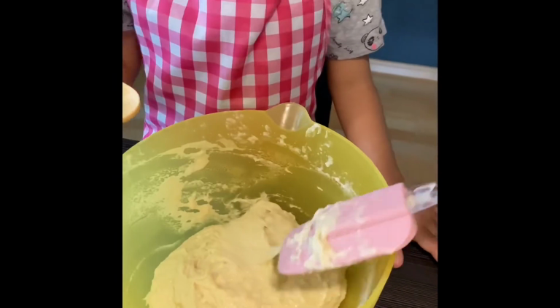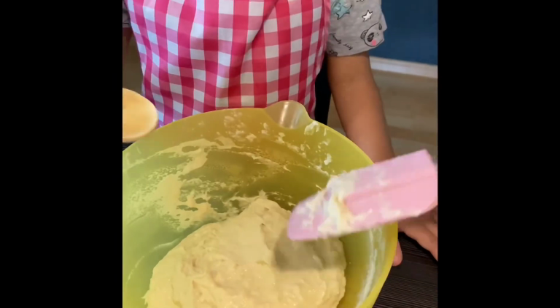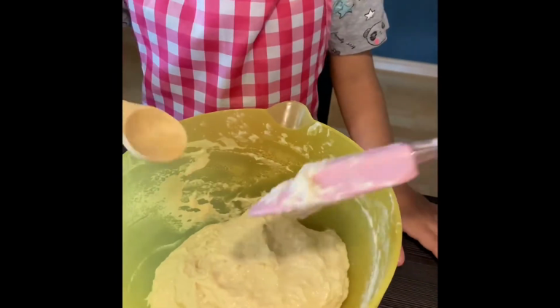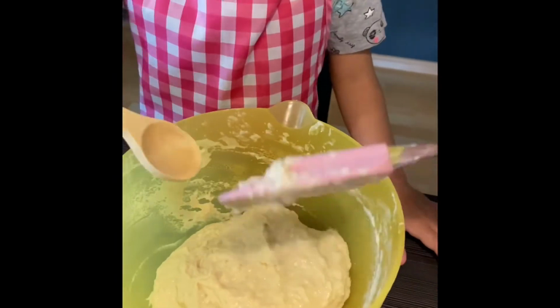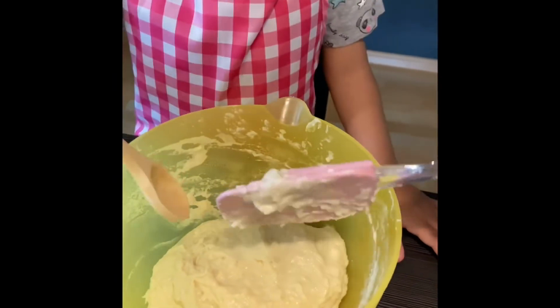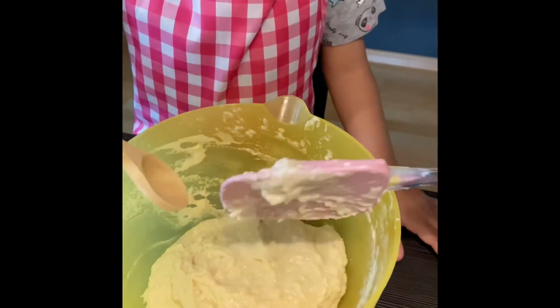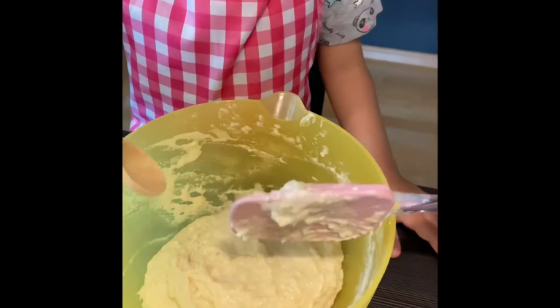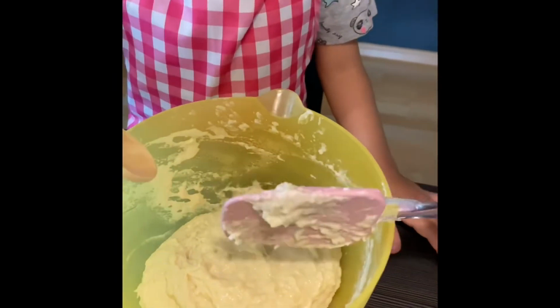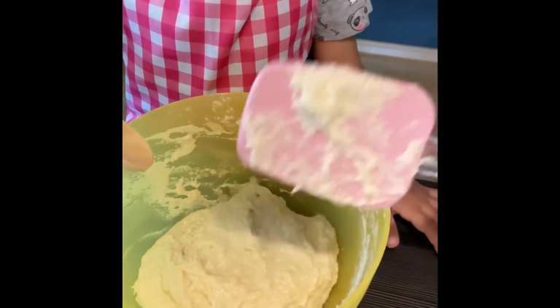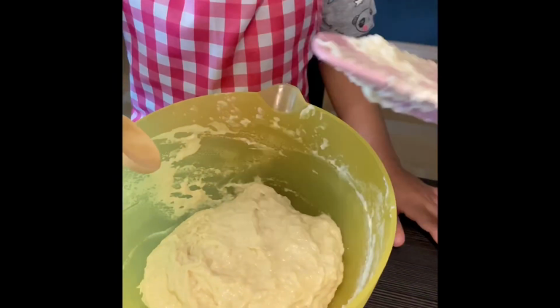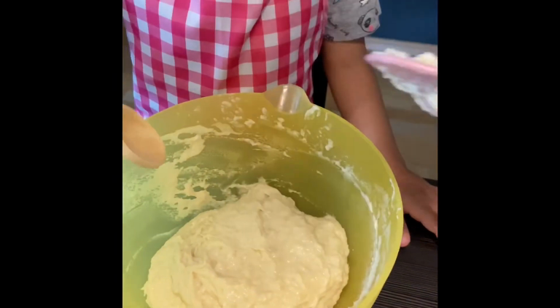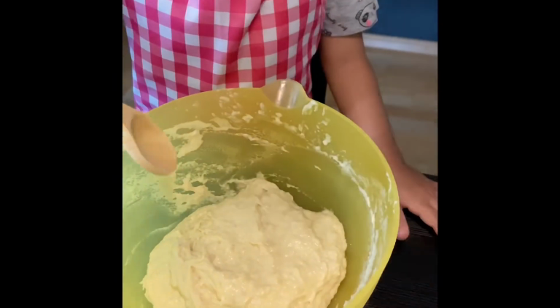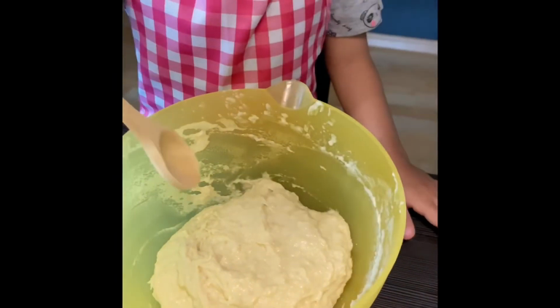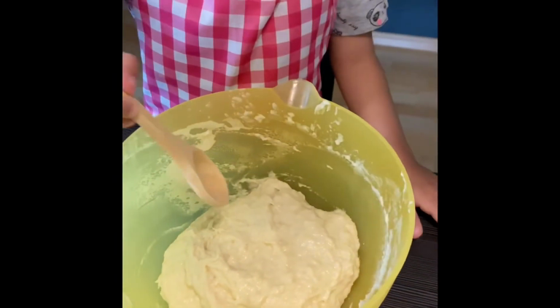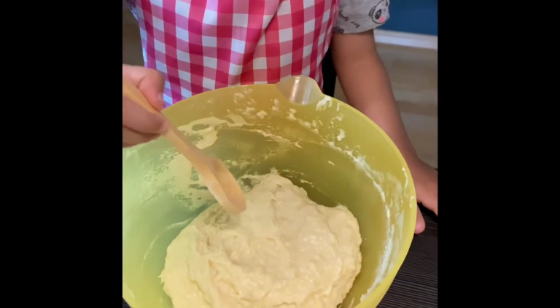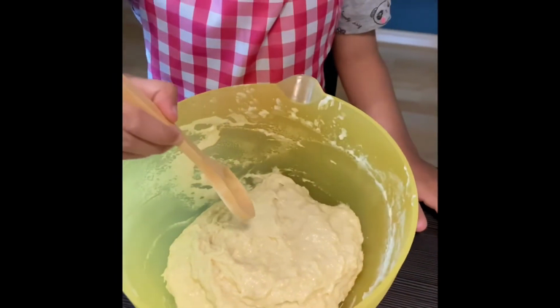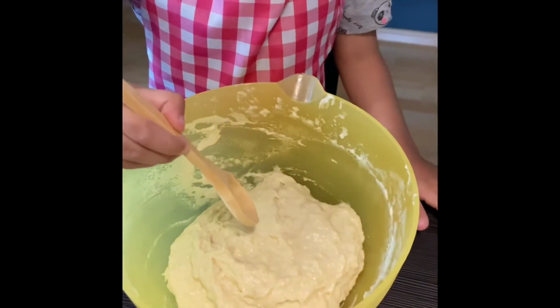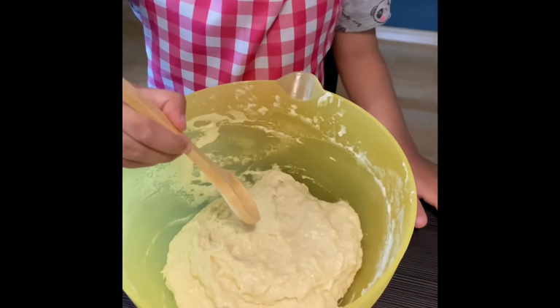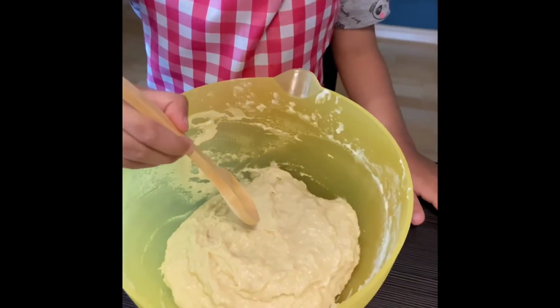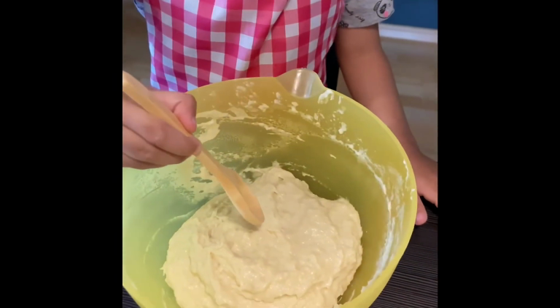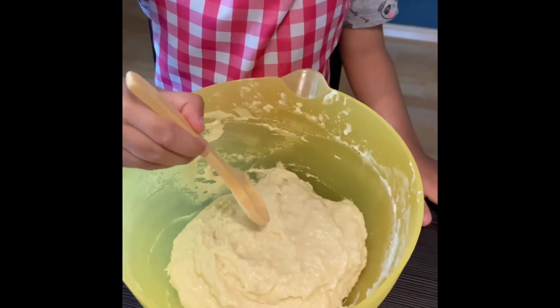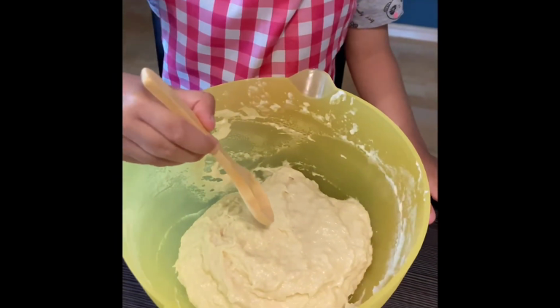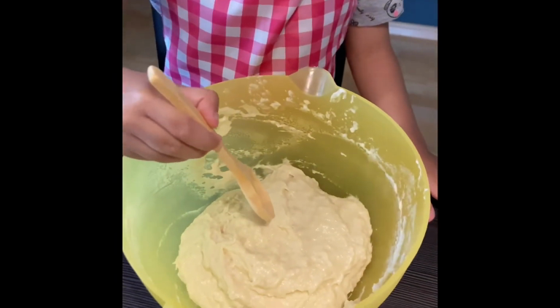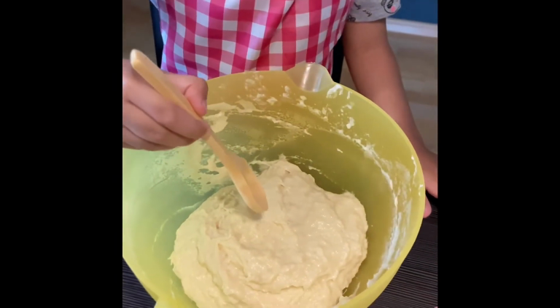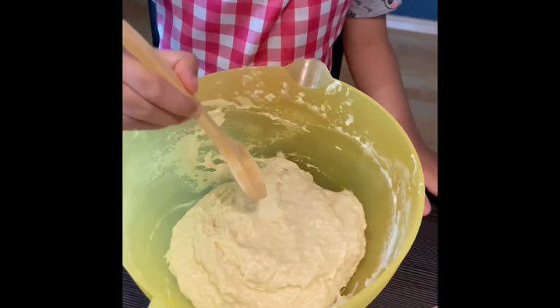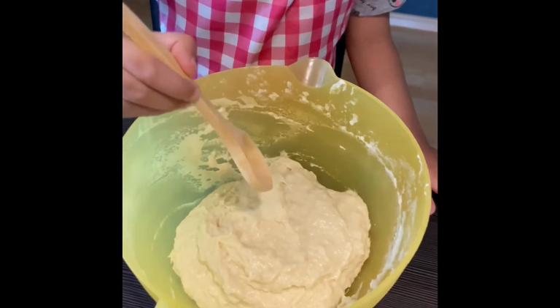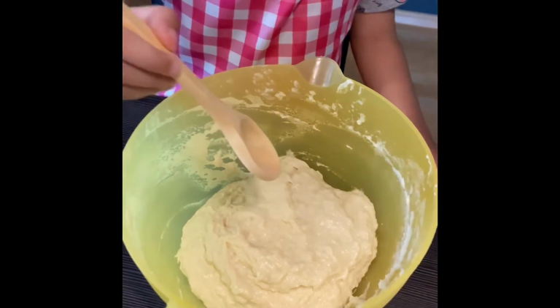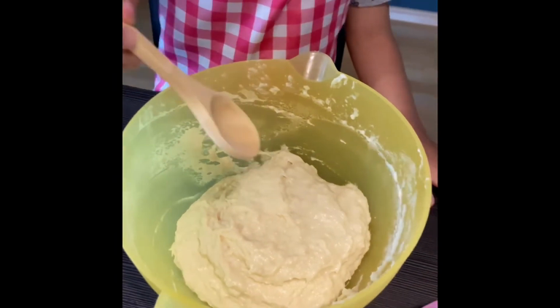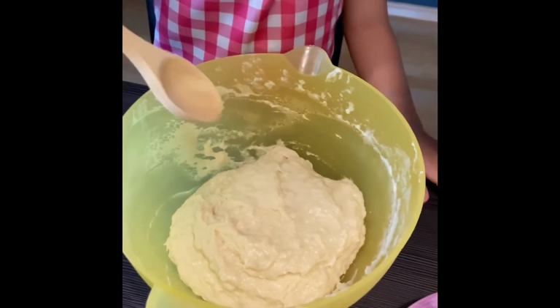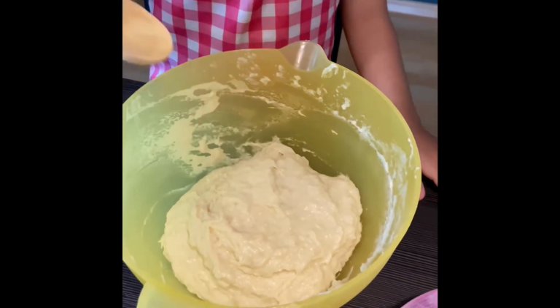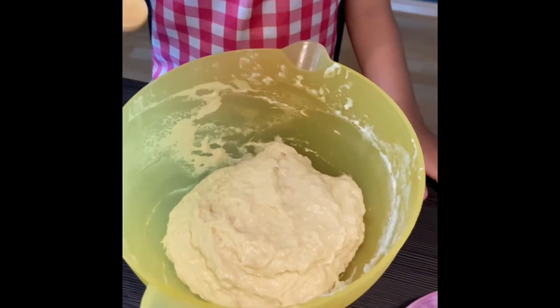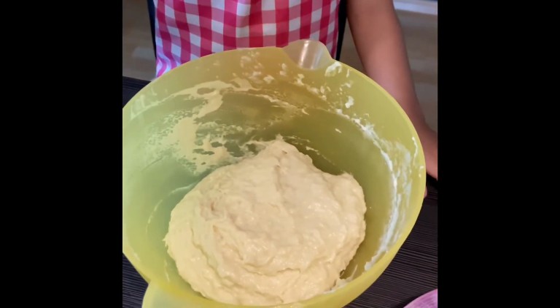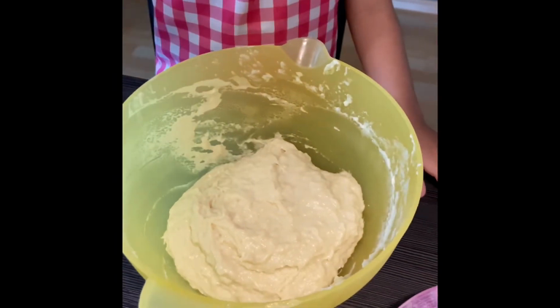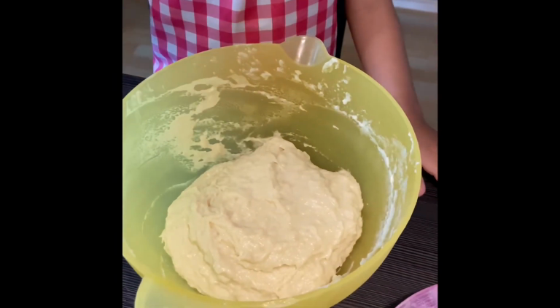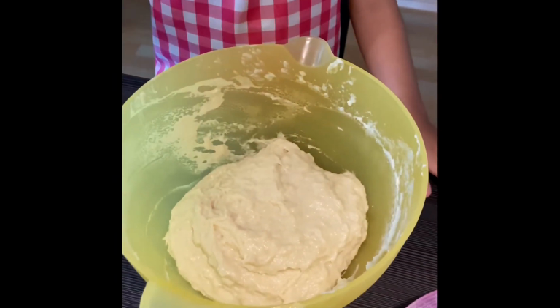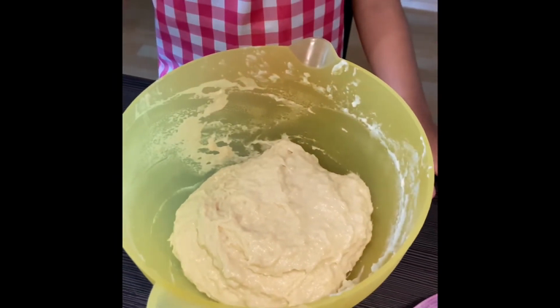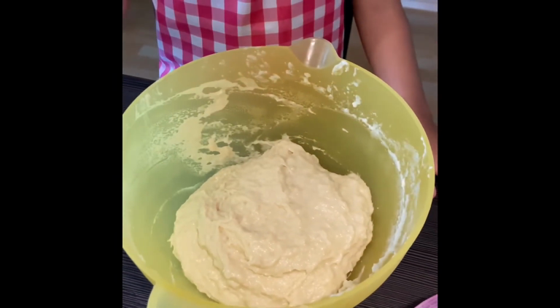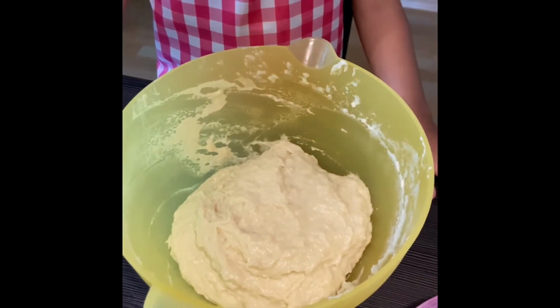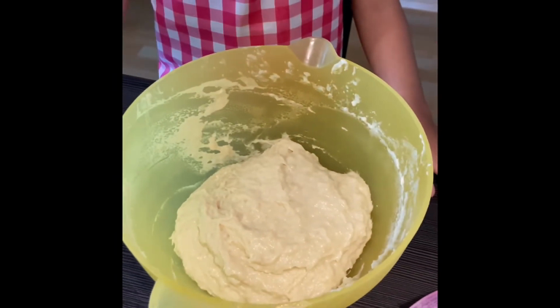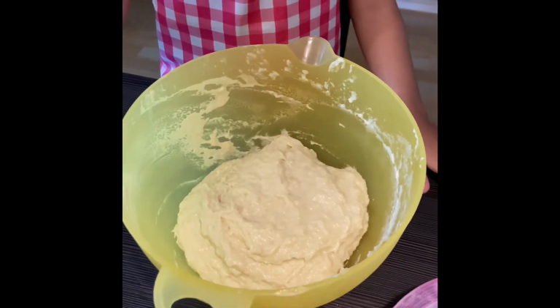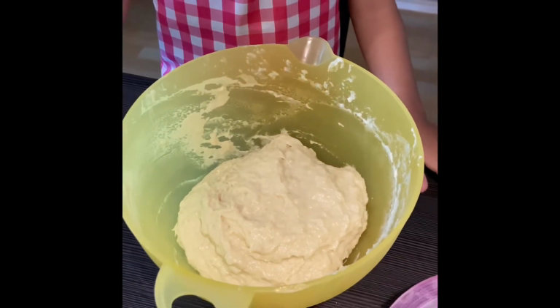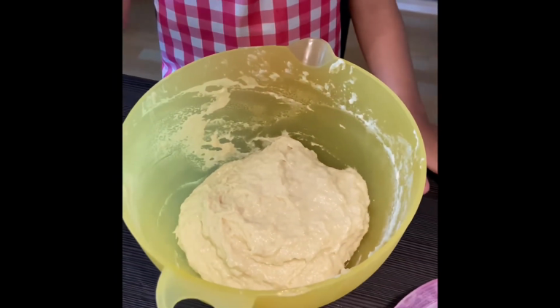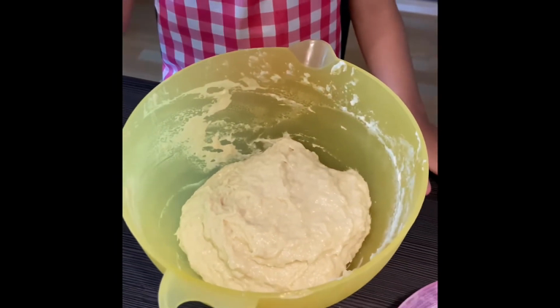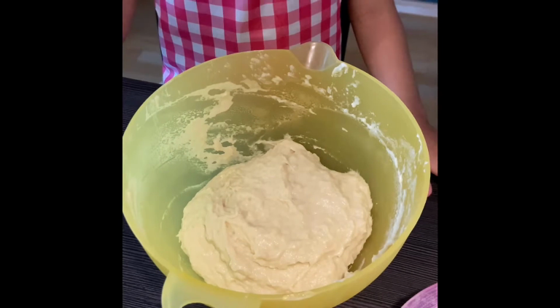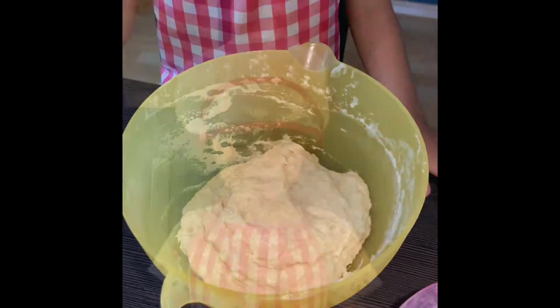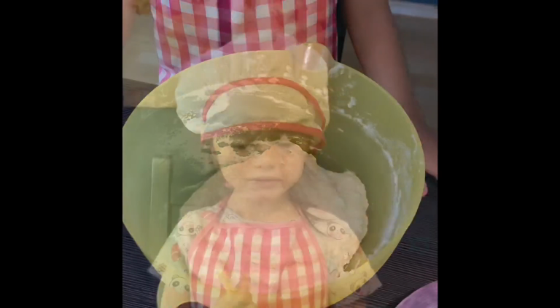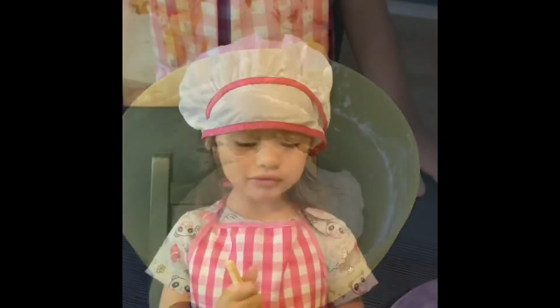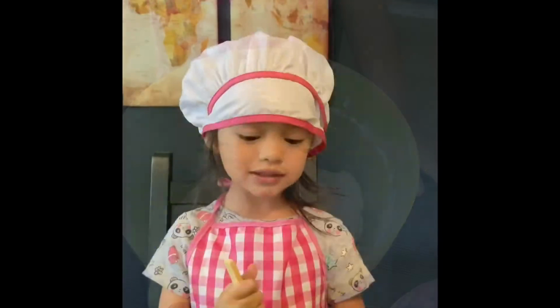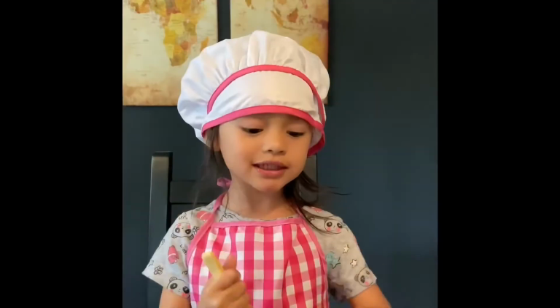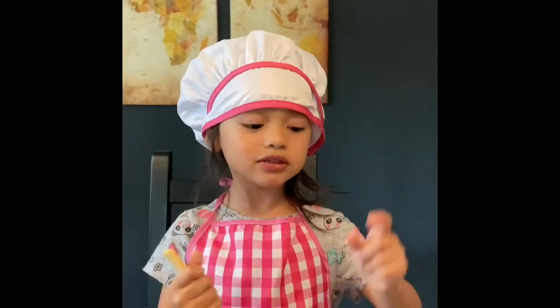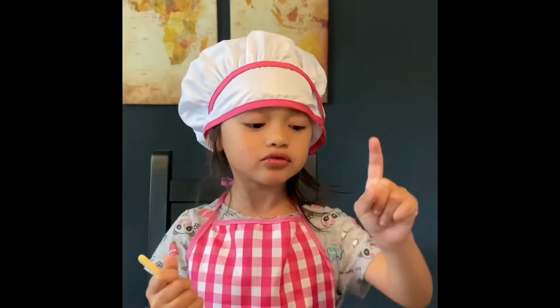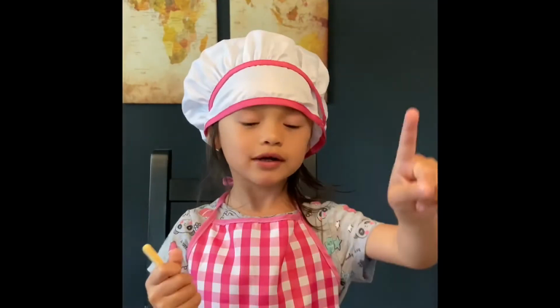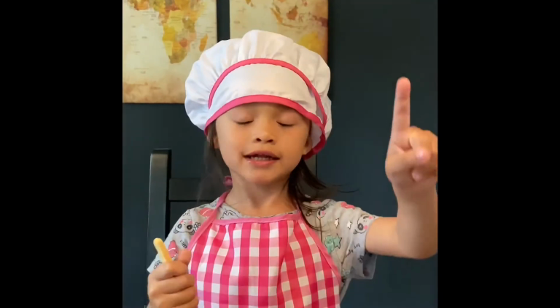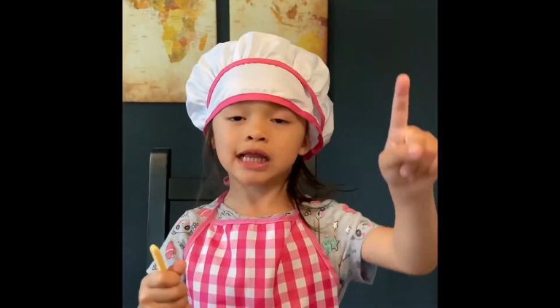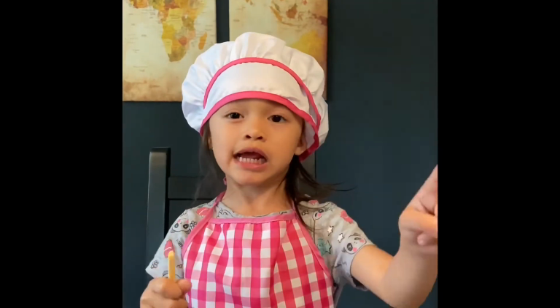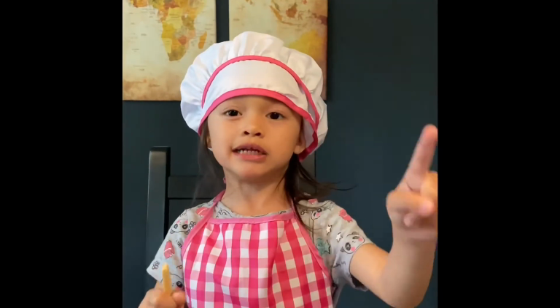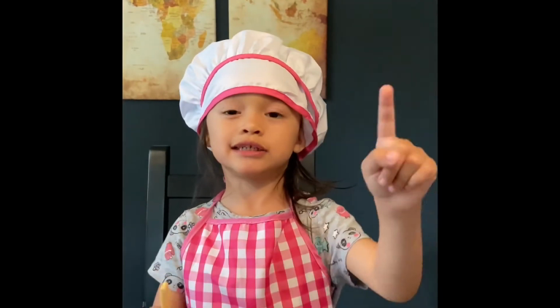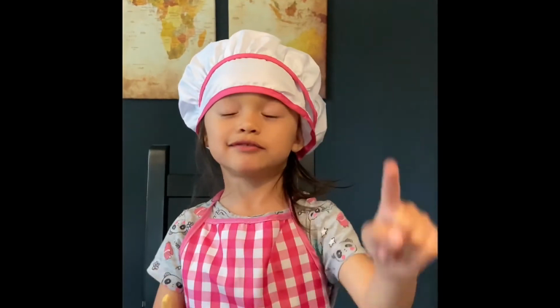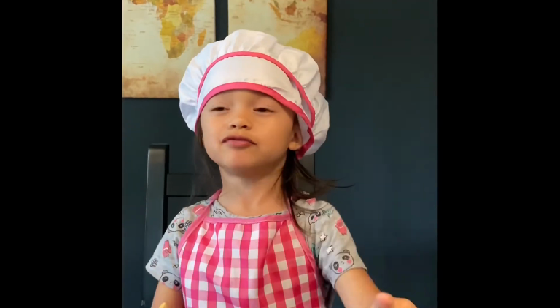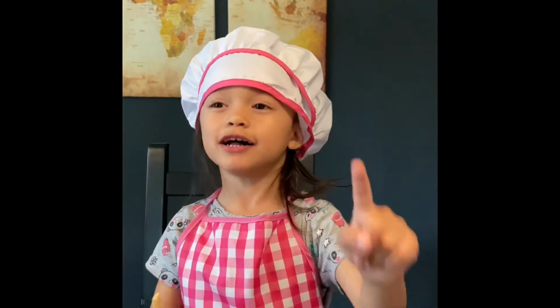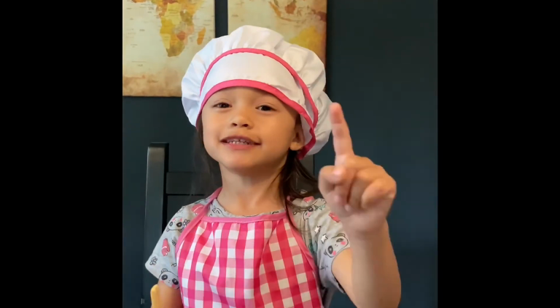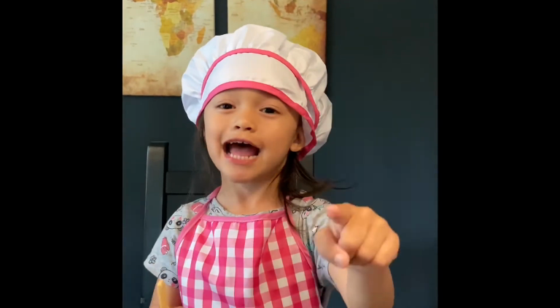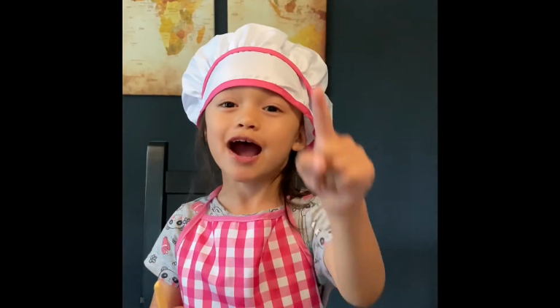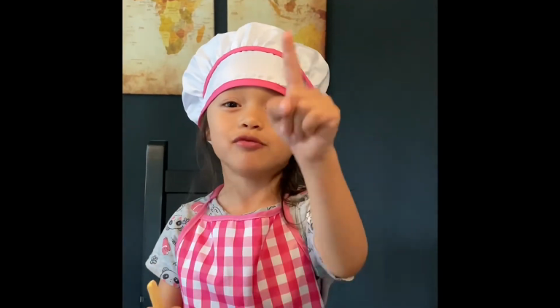And now, after mixing it, we have to cover it for one hour. We need to wait one hour.